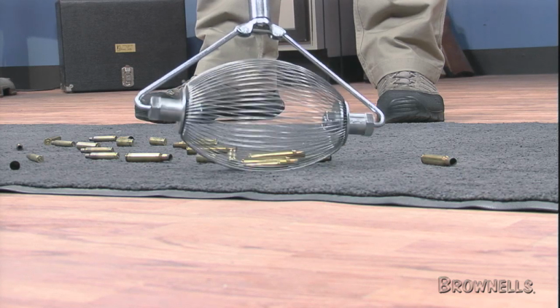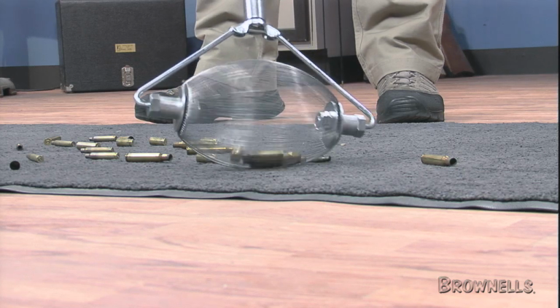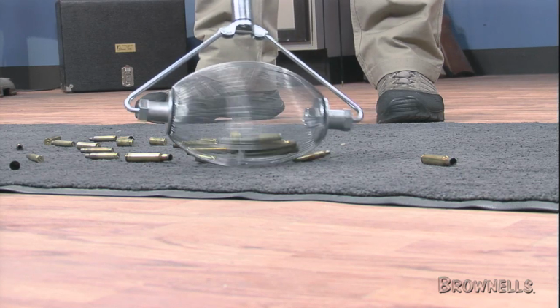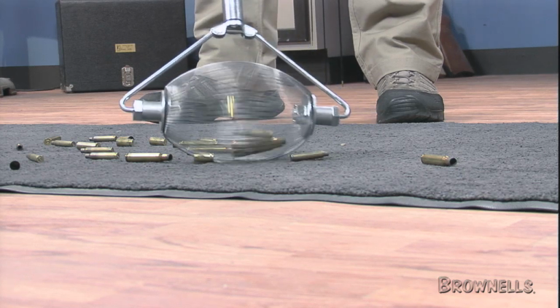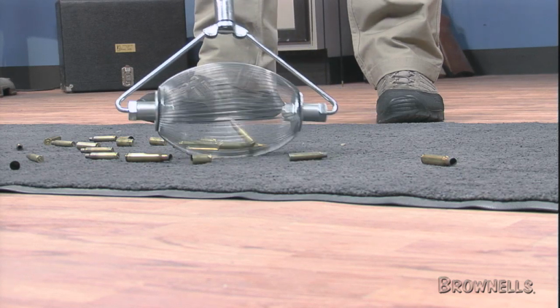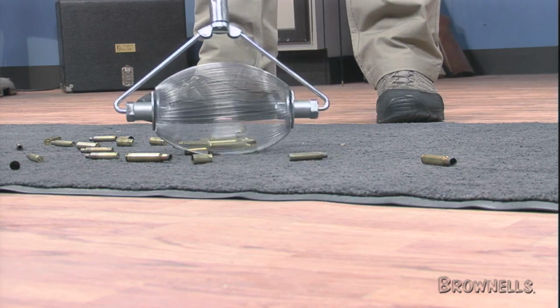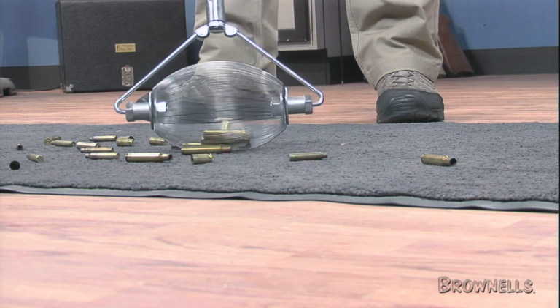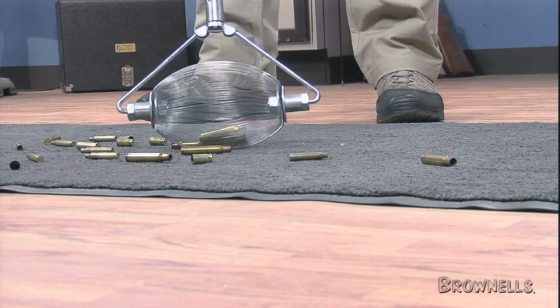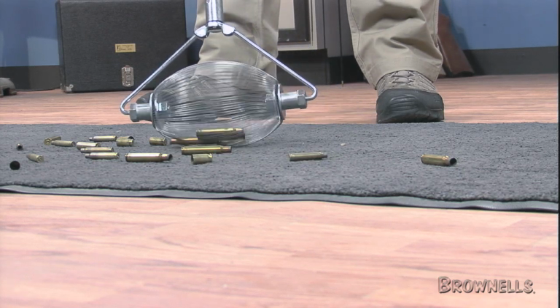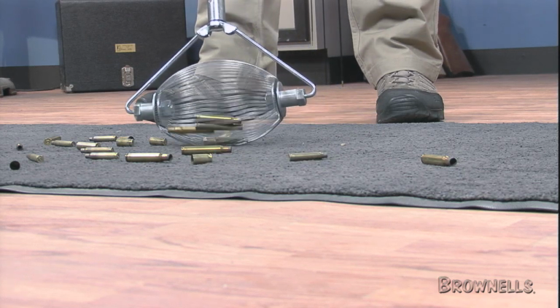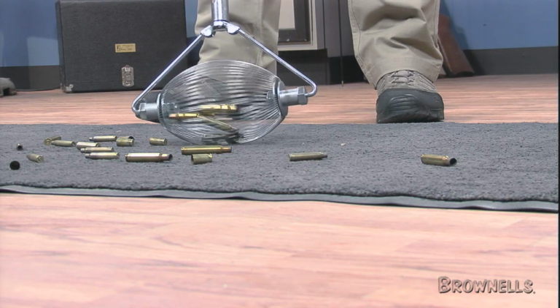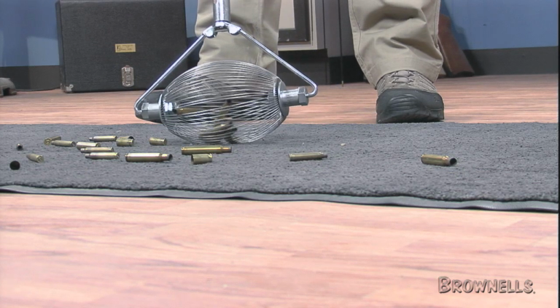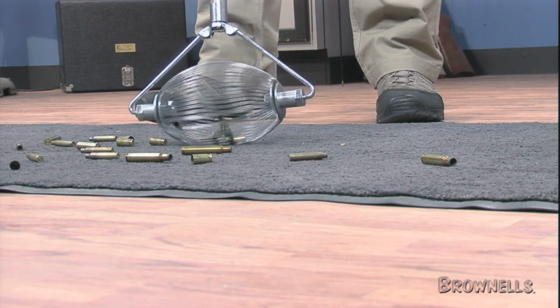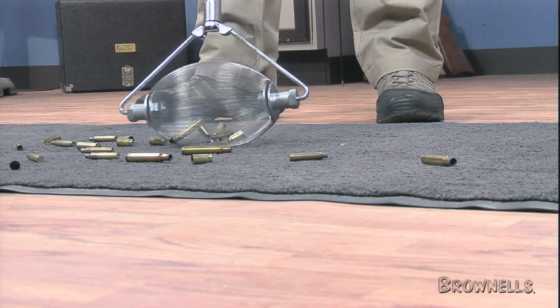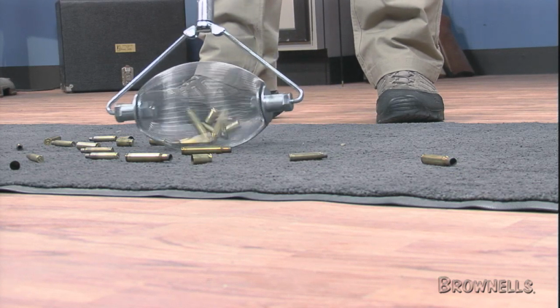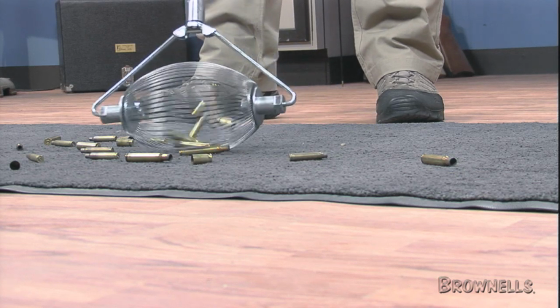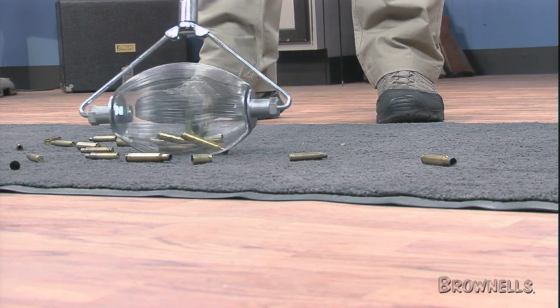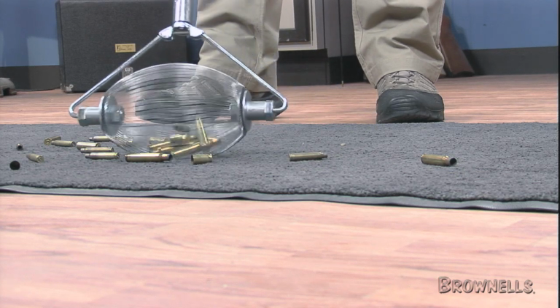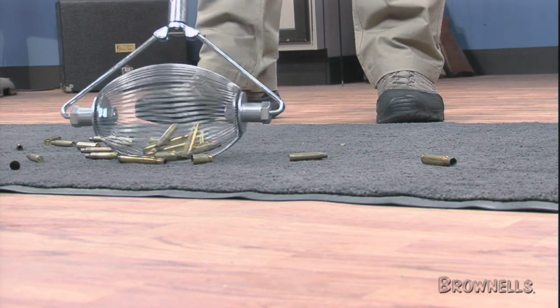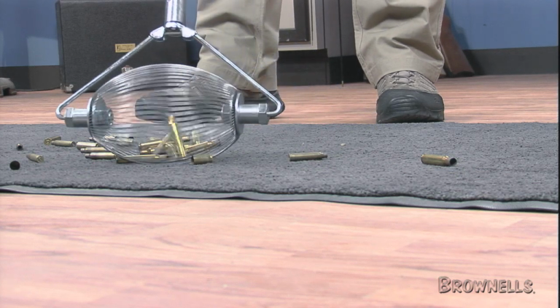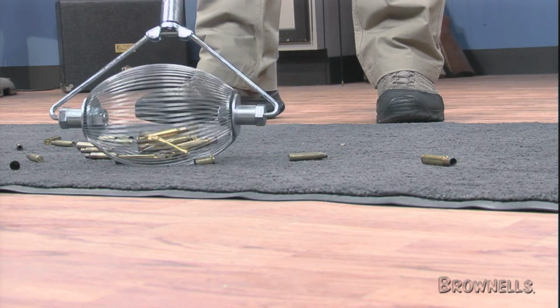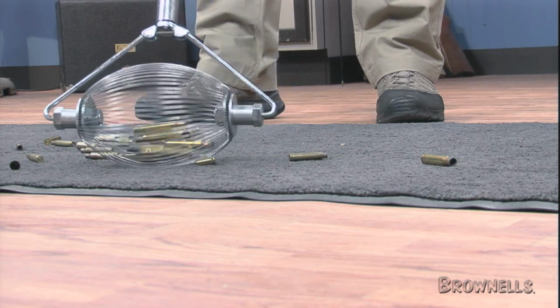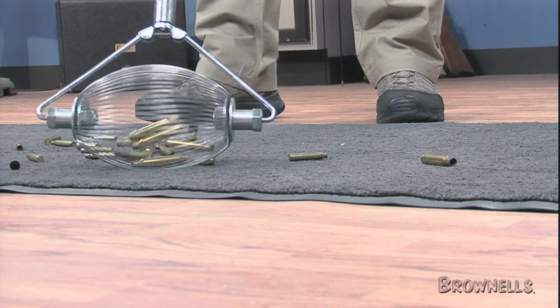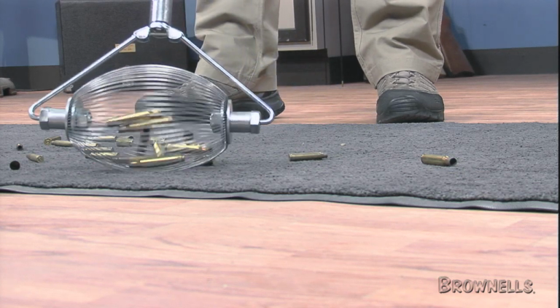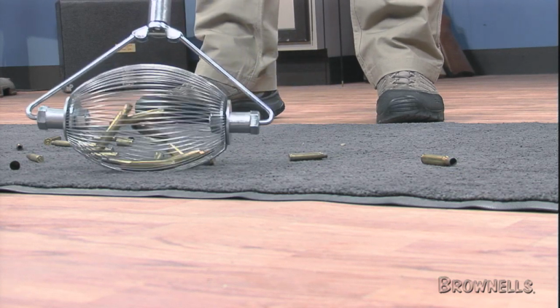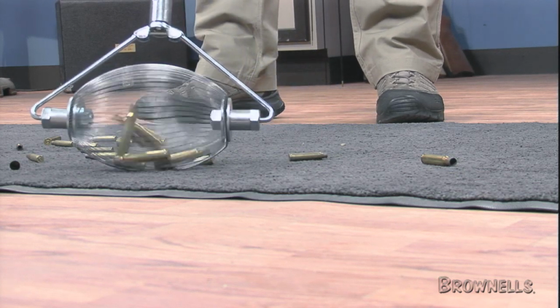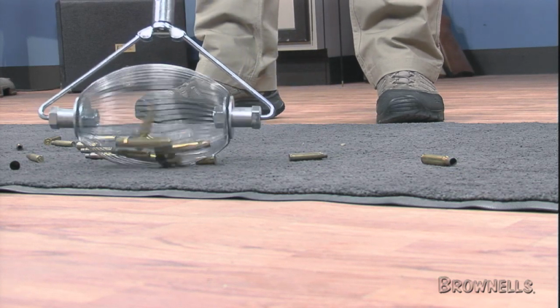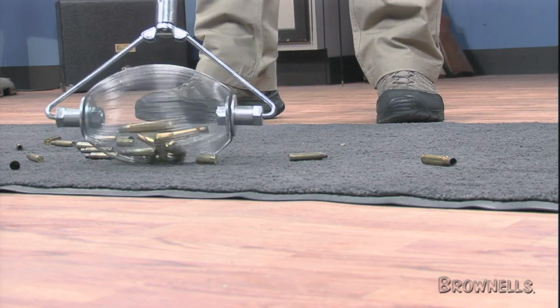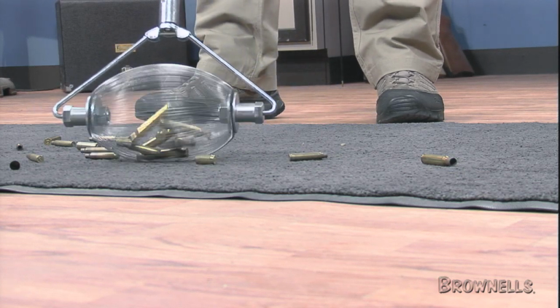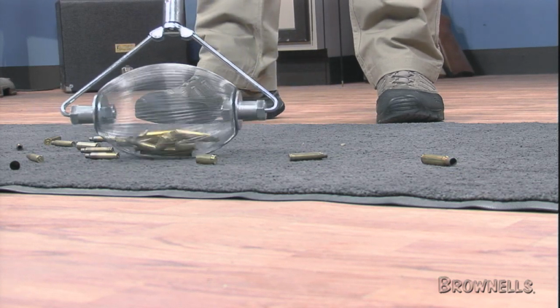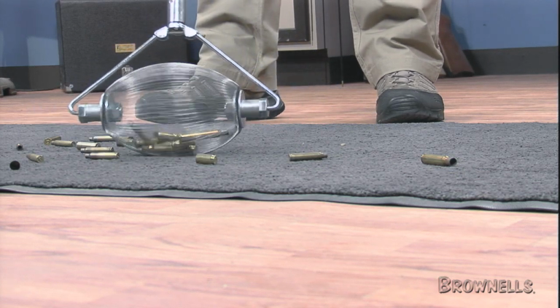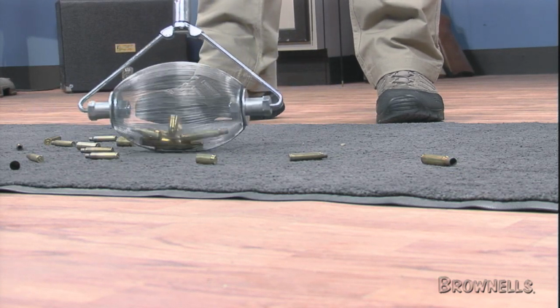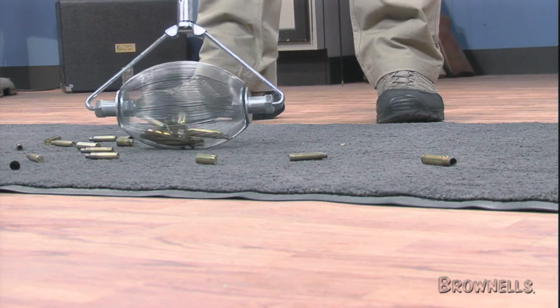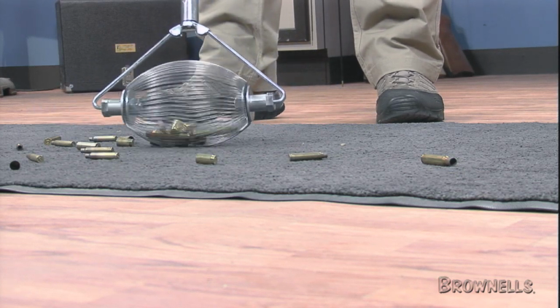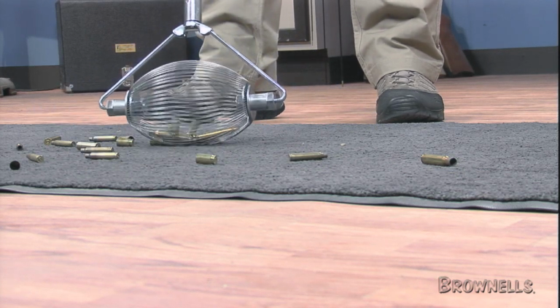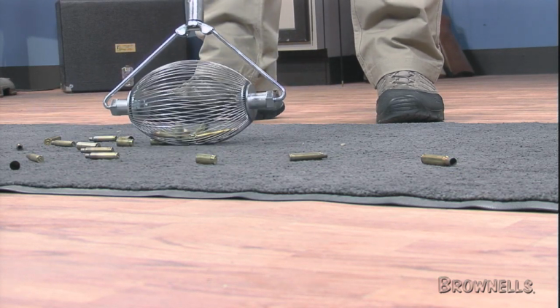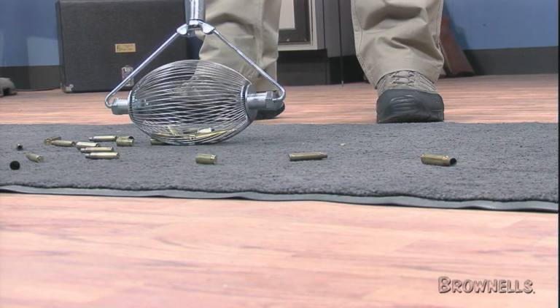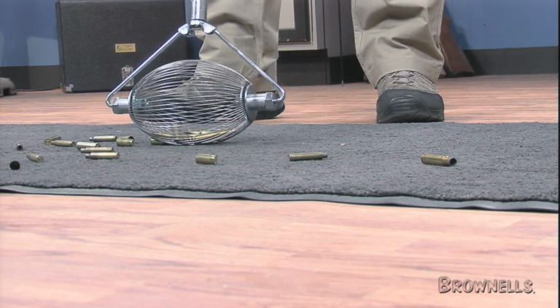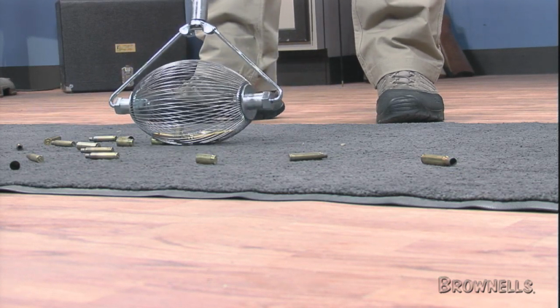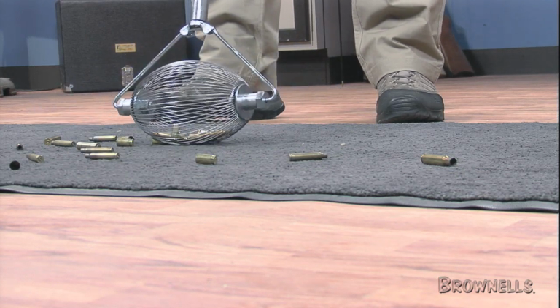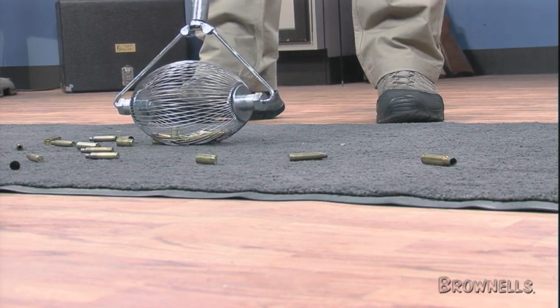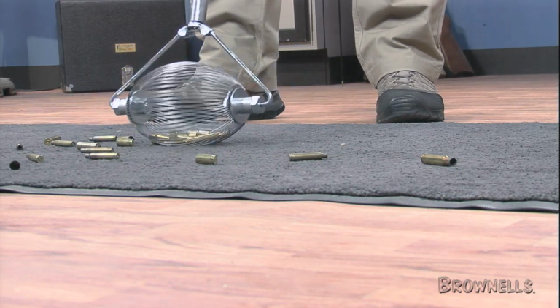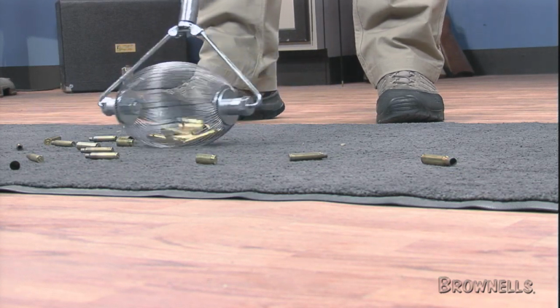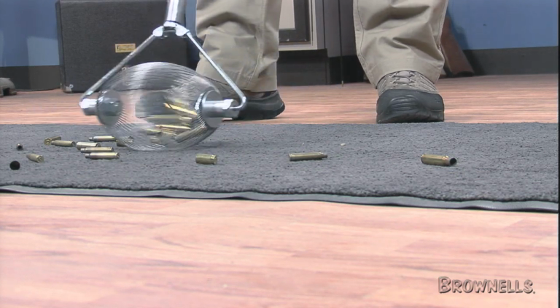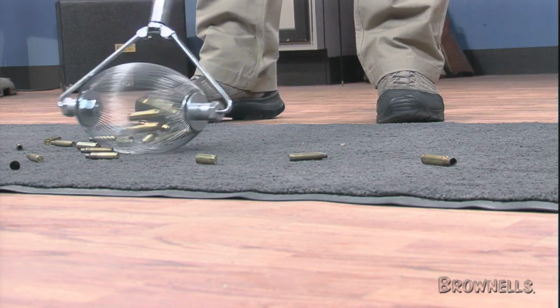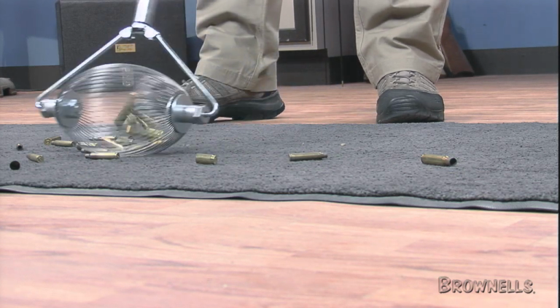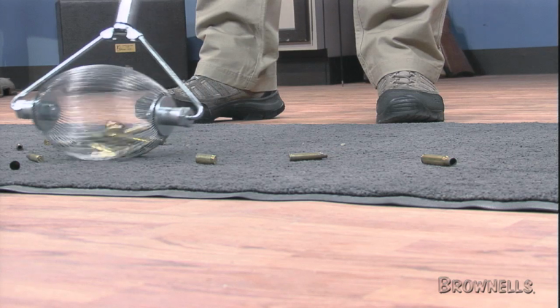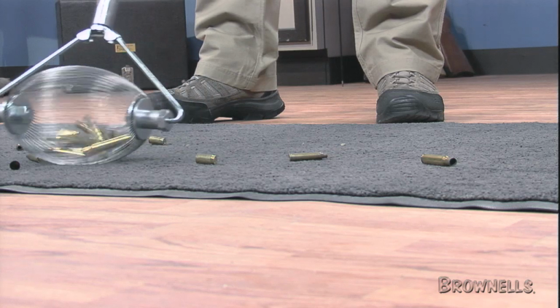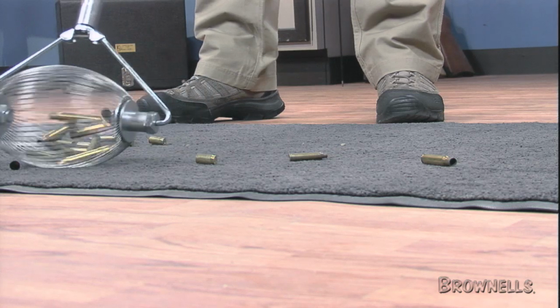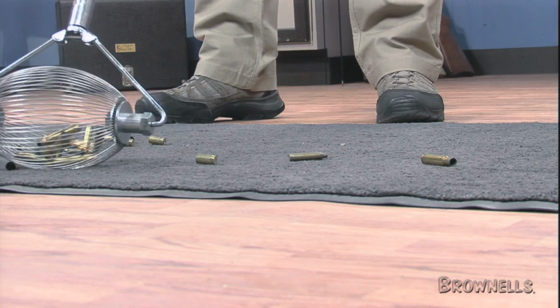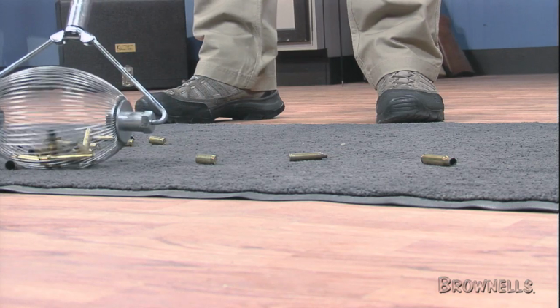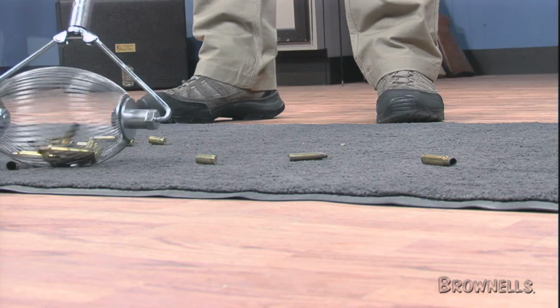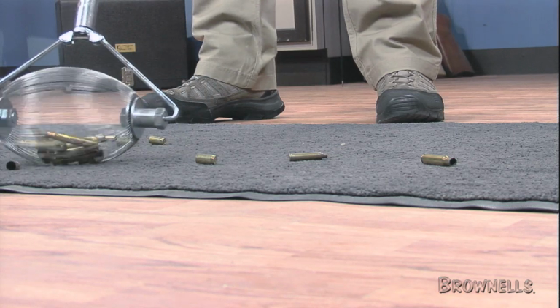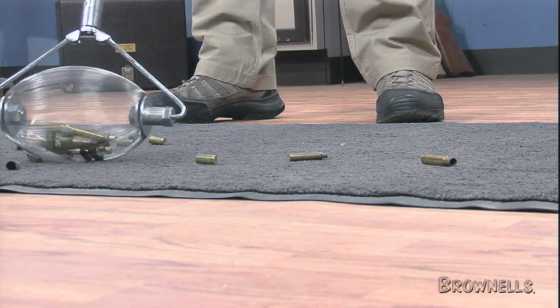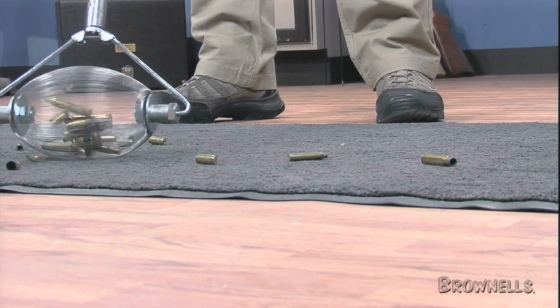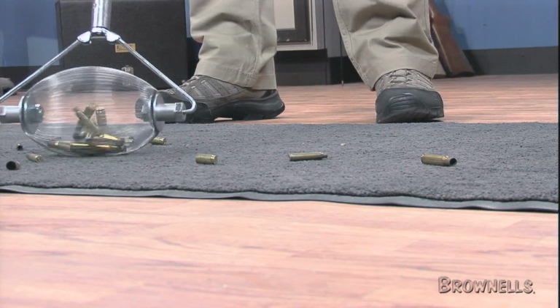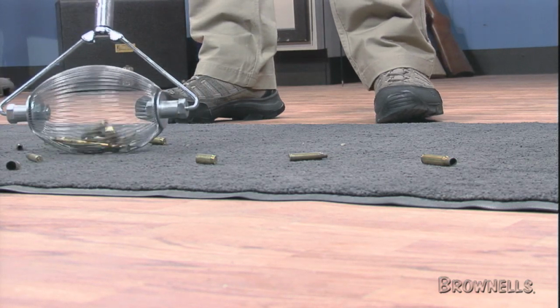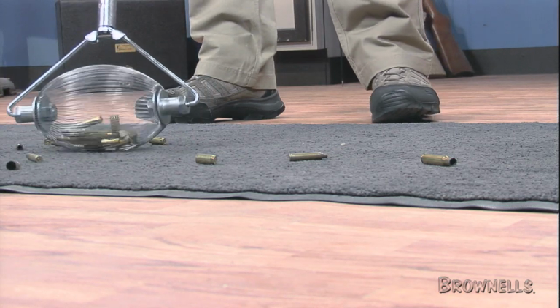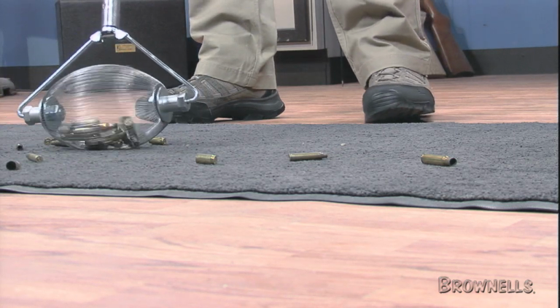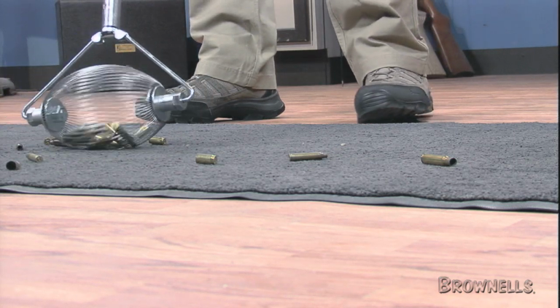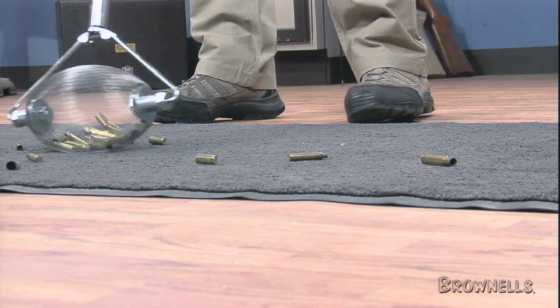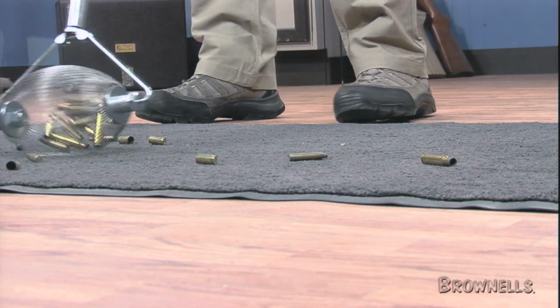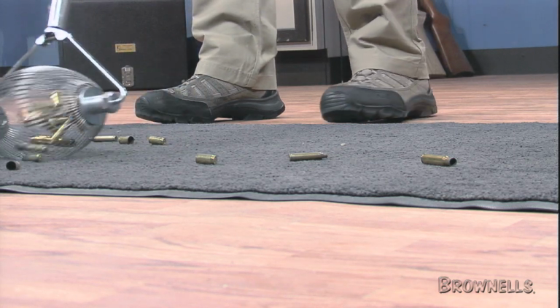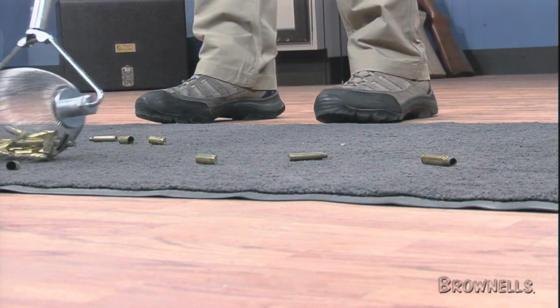The Wizard won't damage brass cartridges or shotgun hulls, and it doesn't pick up stones, dirt, or debris.